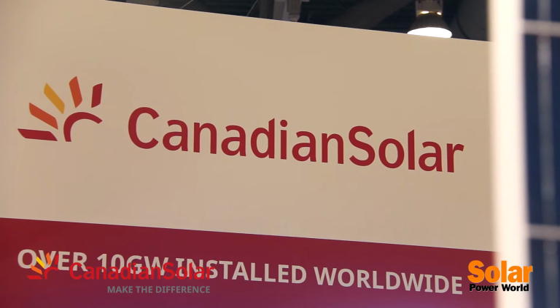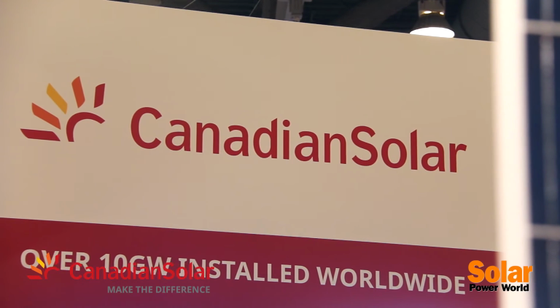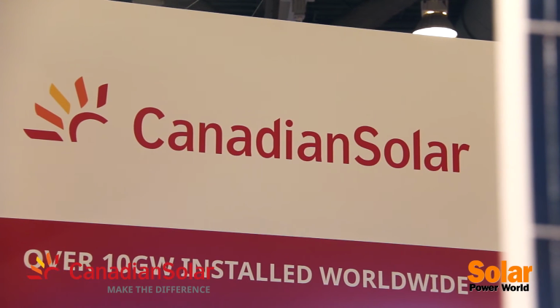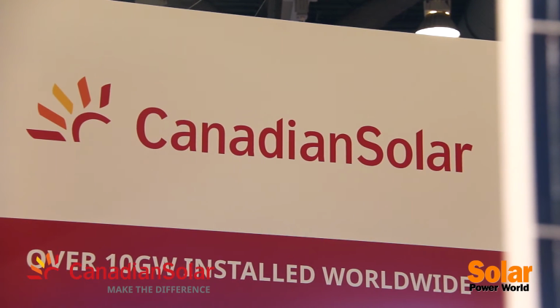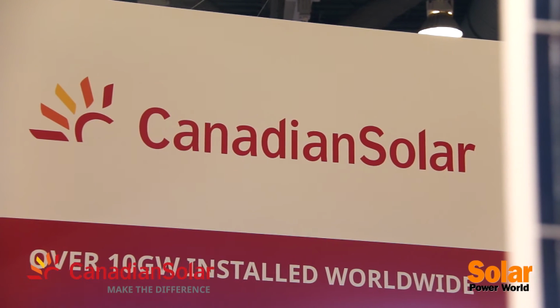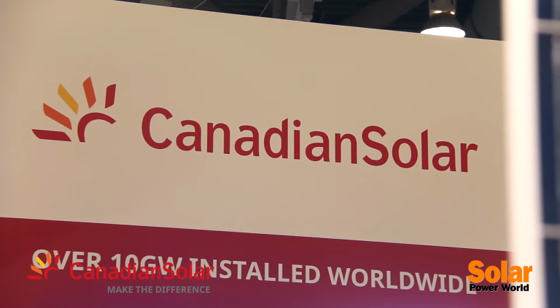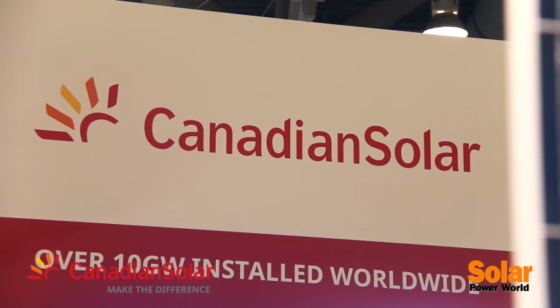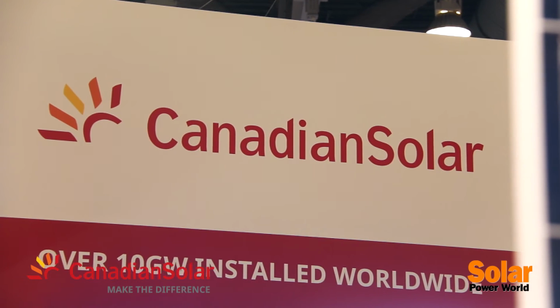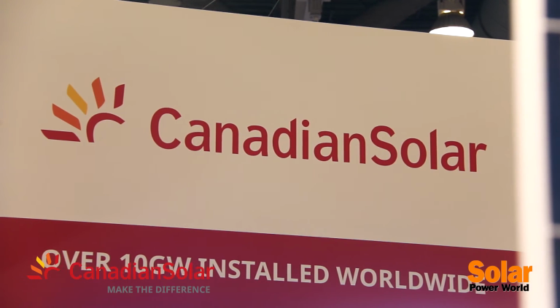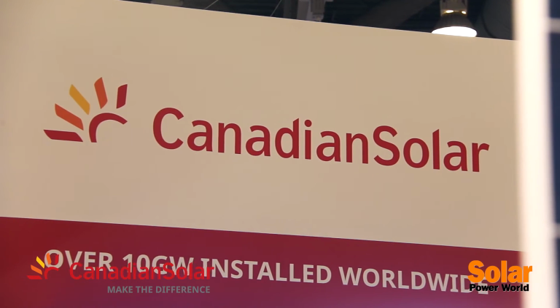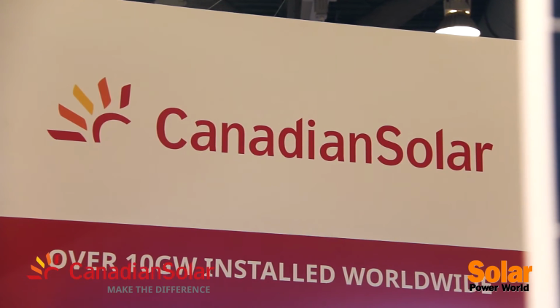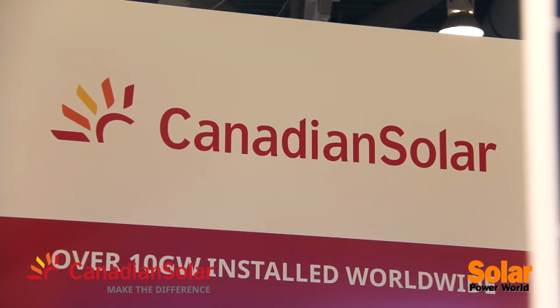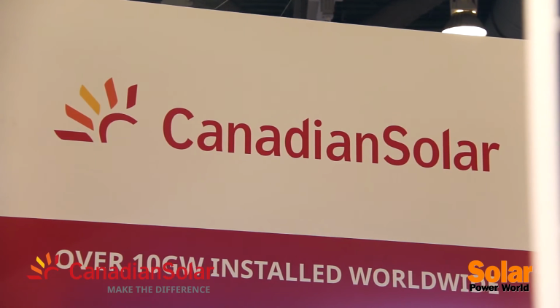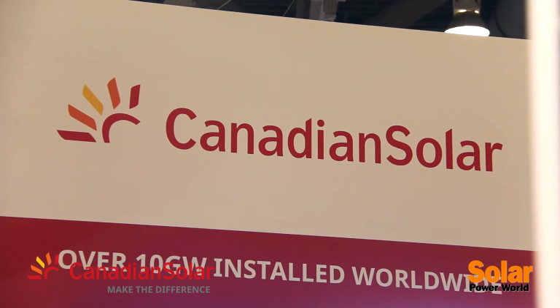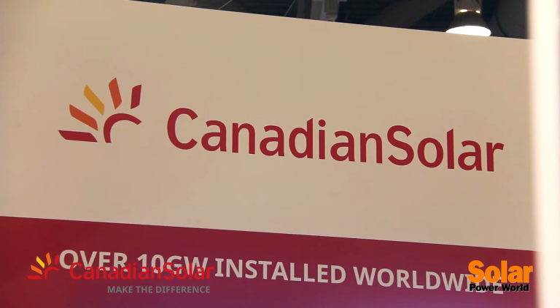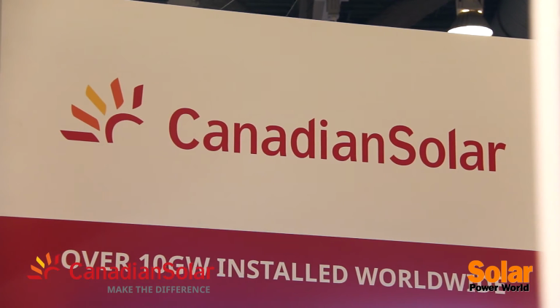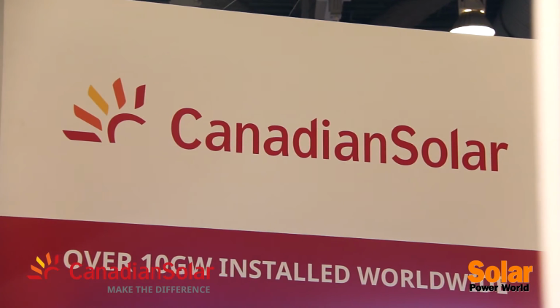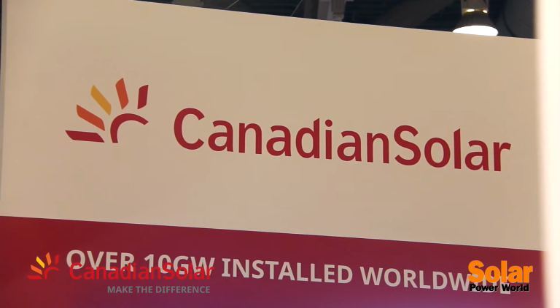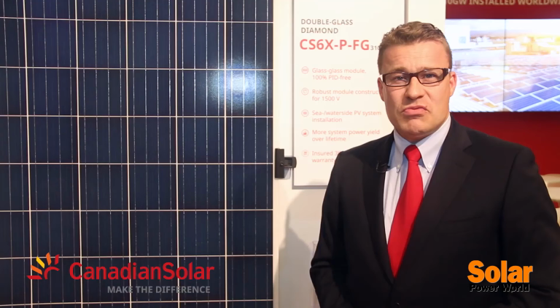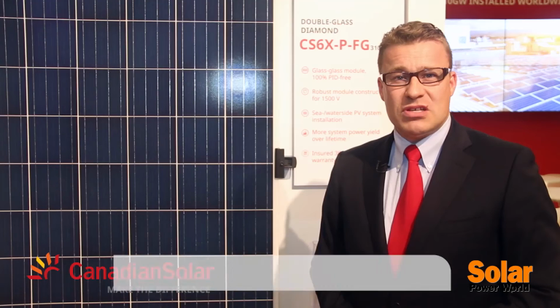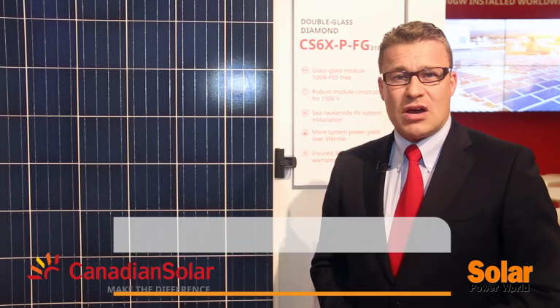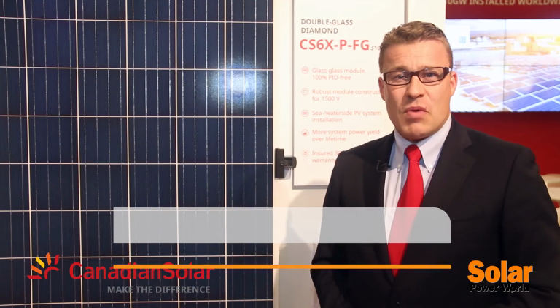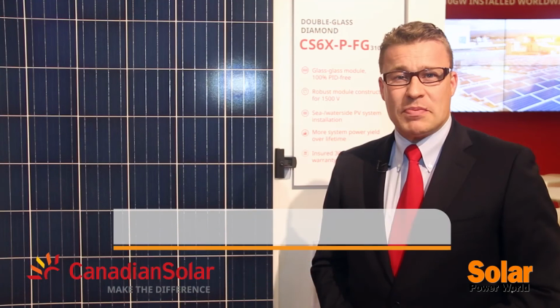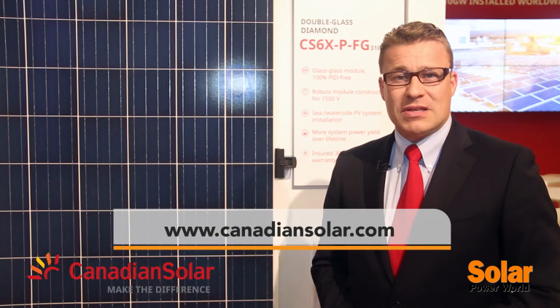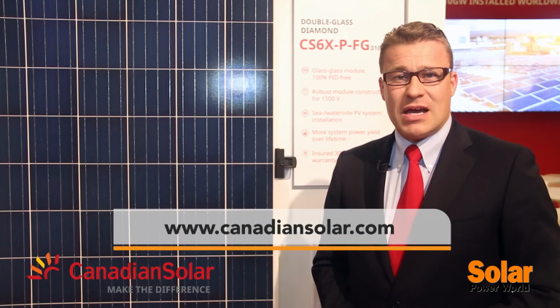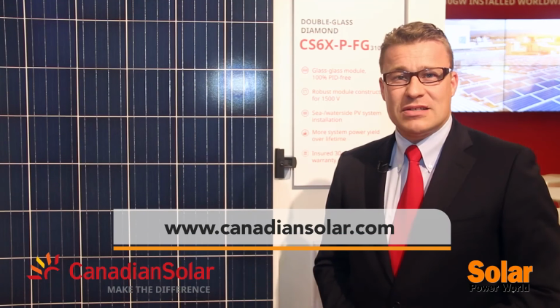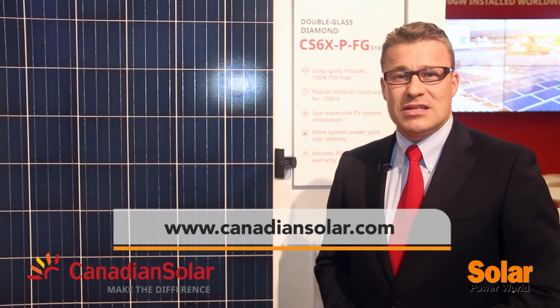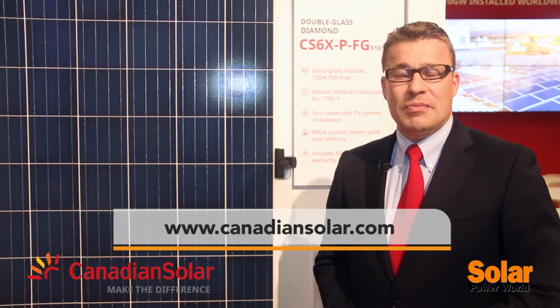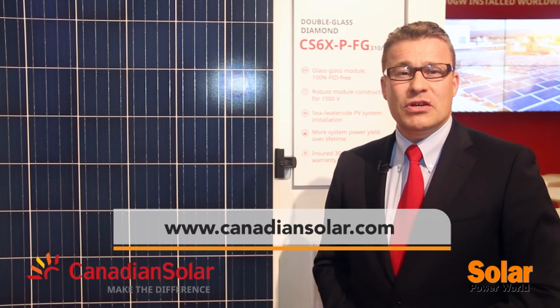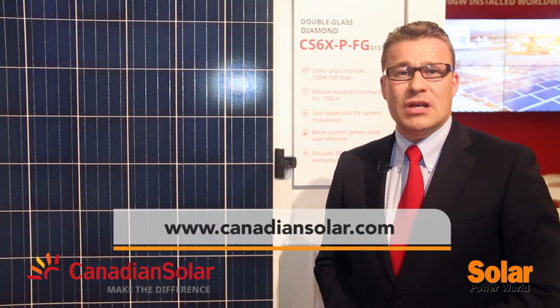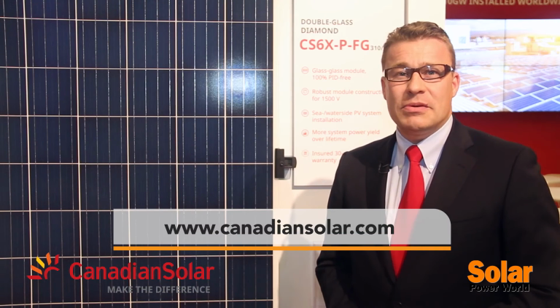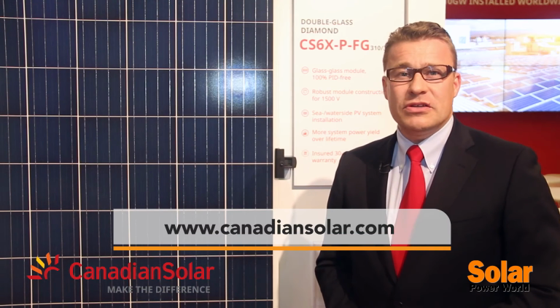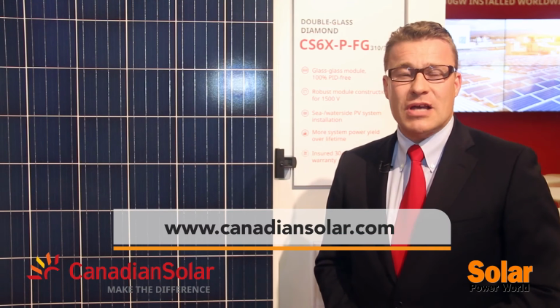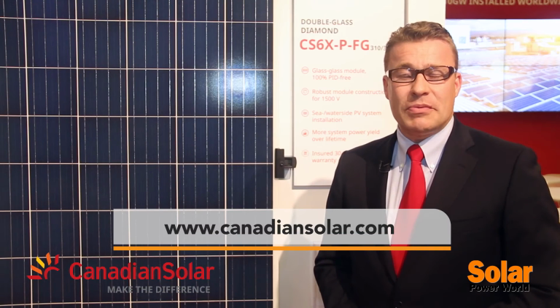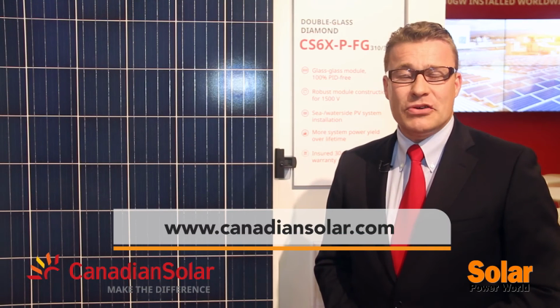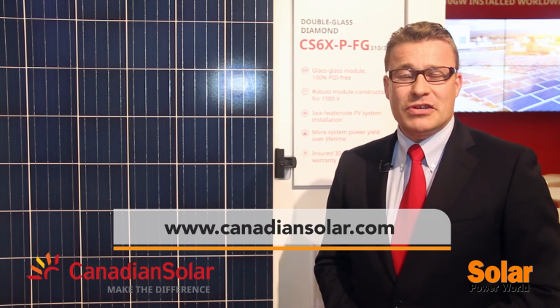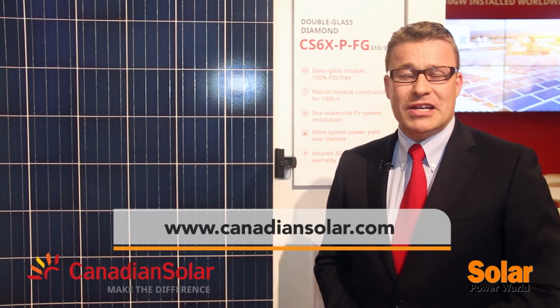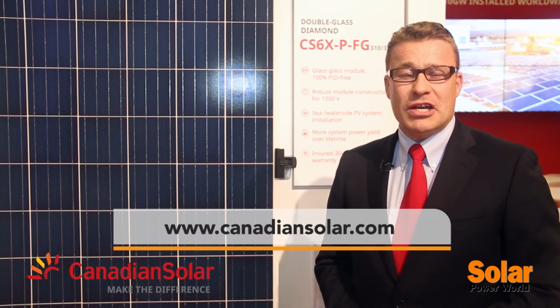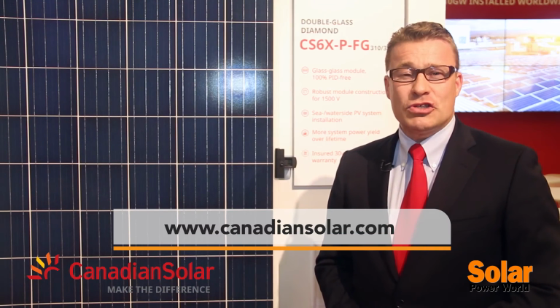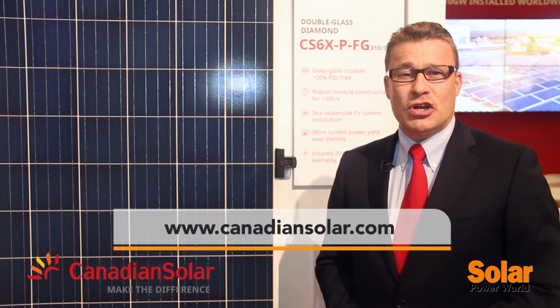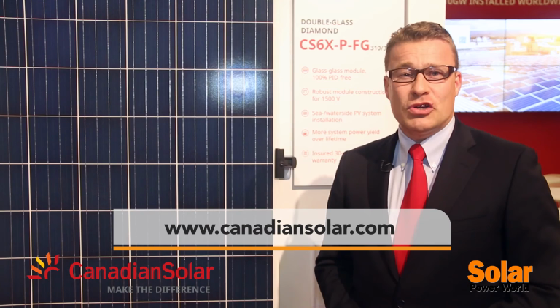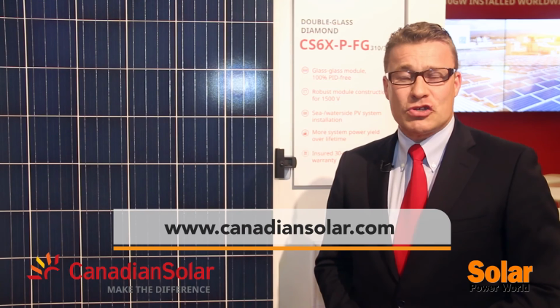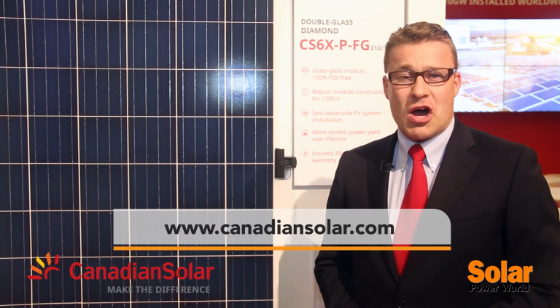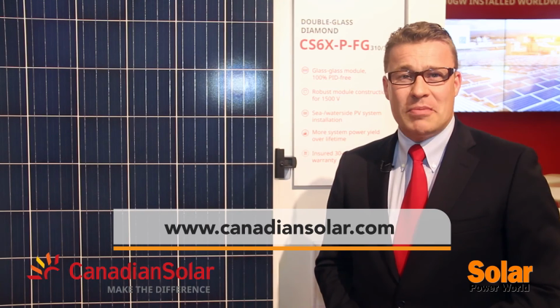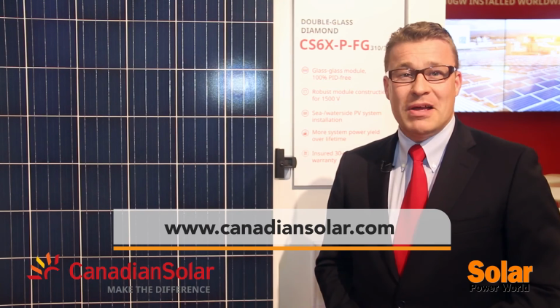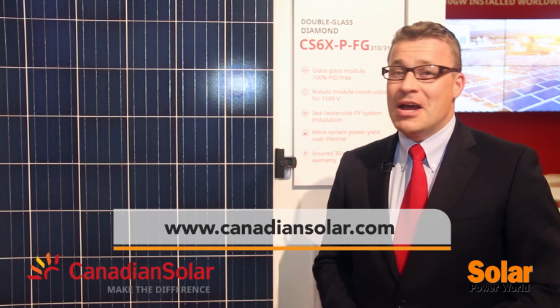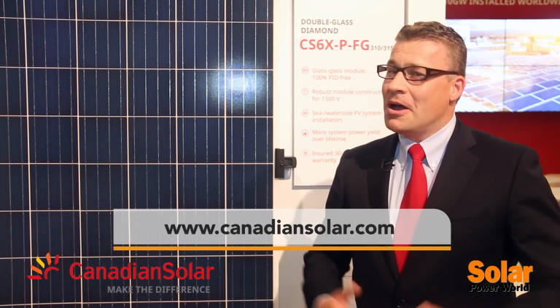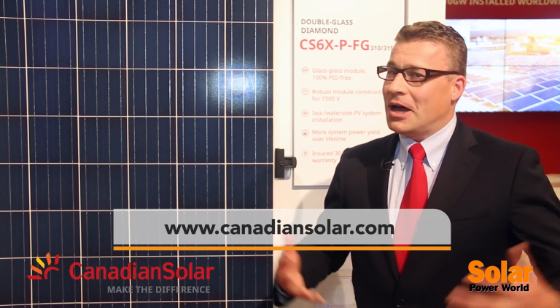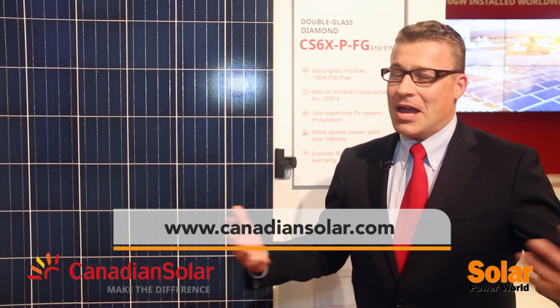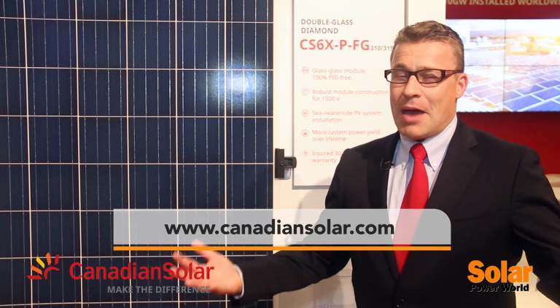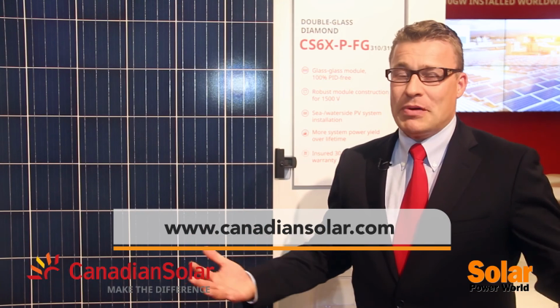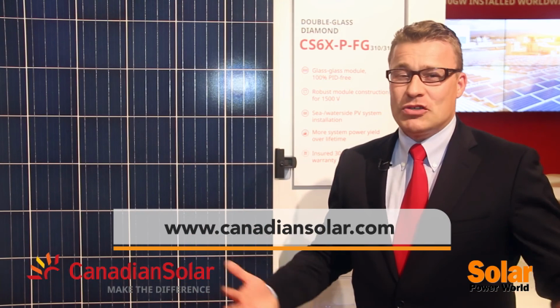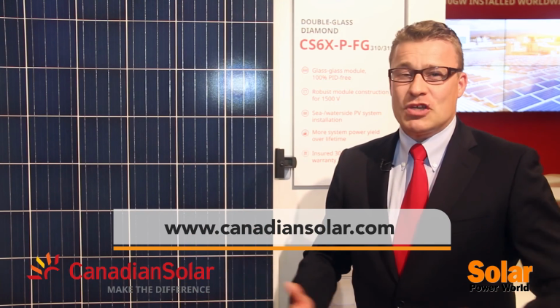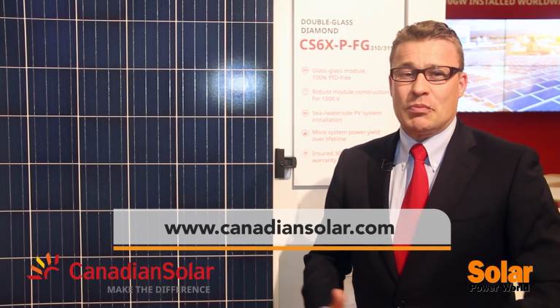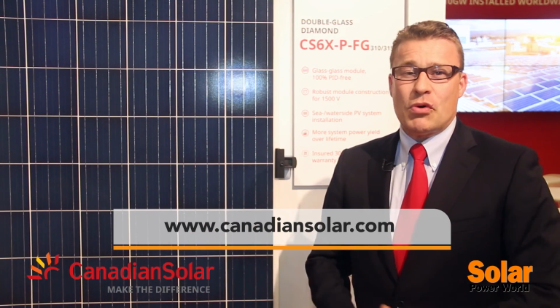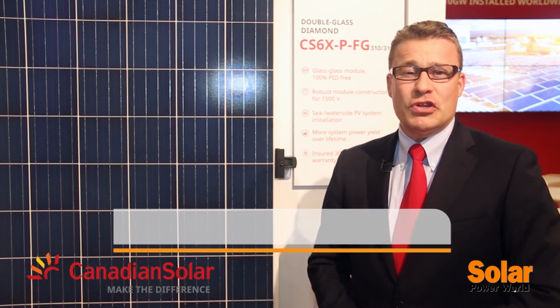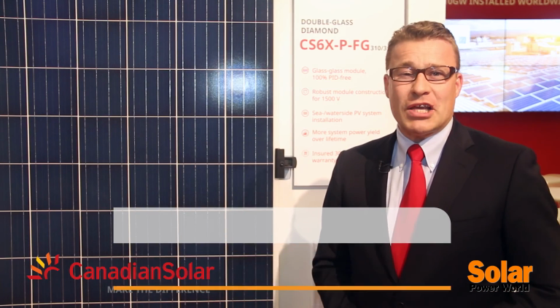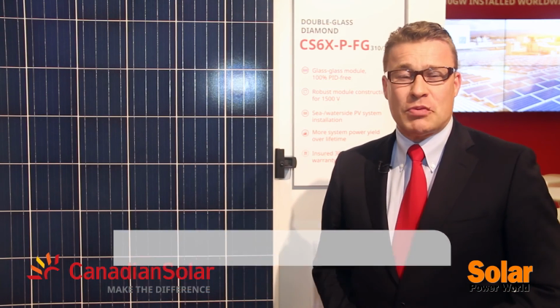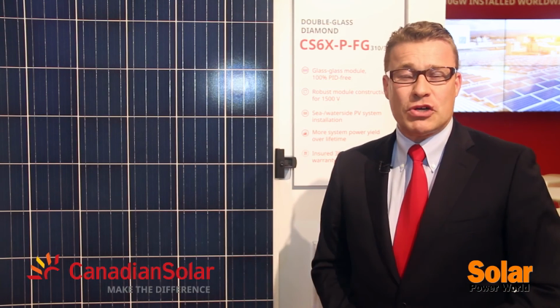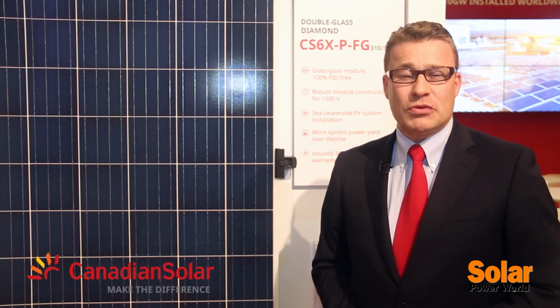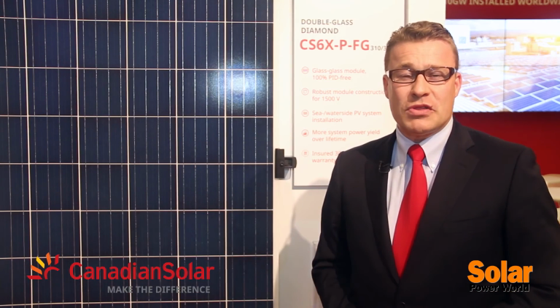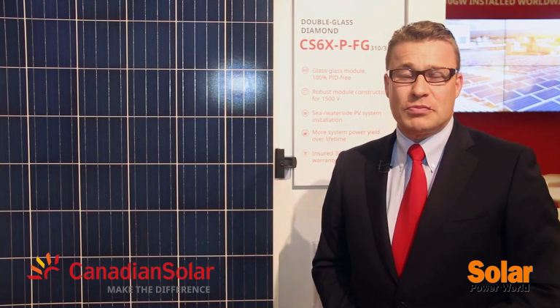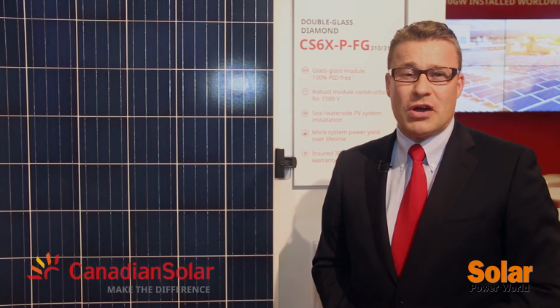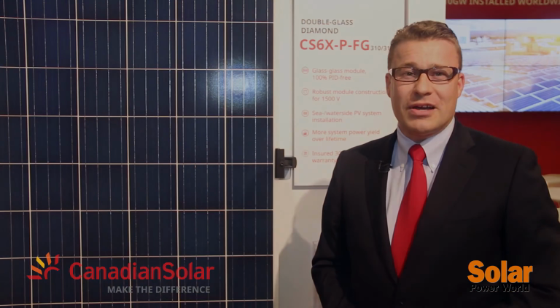If you want more information about this product, visit our website at www.CanadianSolar.com, and I'm happy to support your next project with this product.